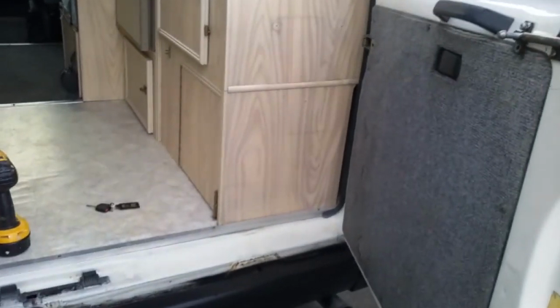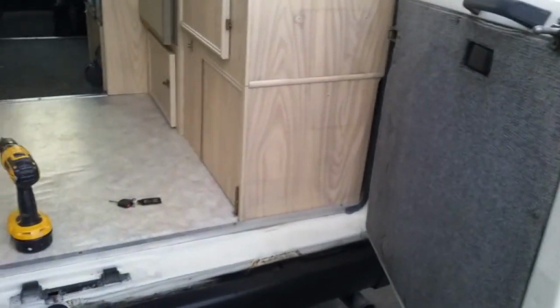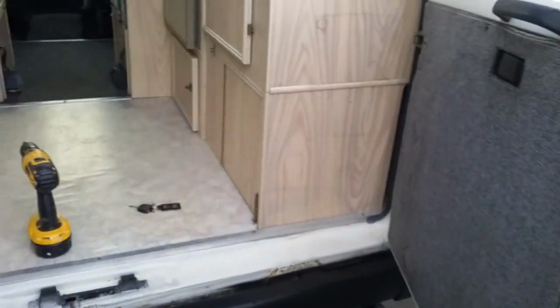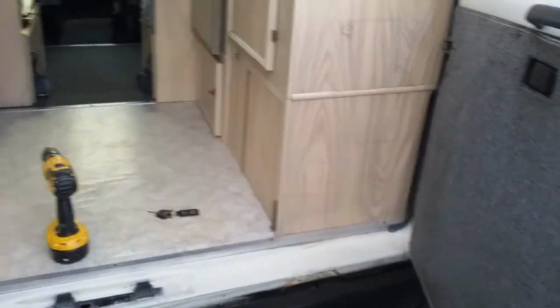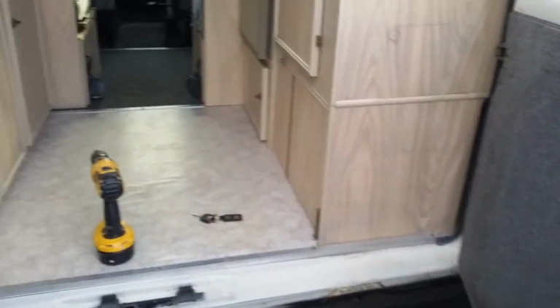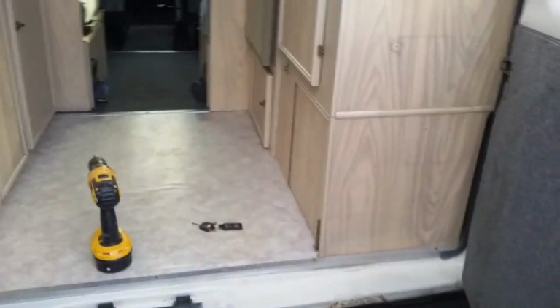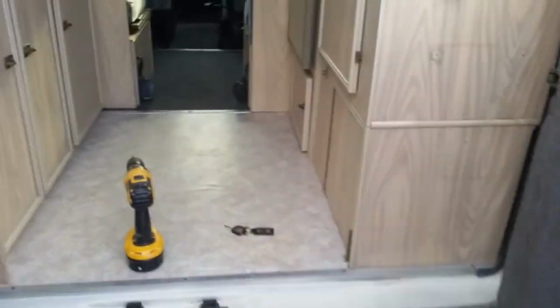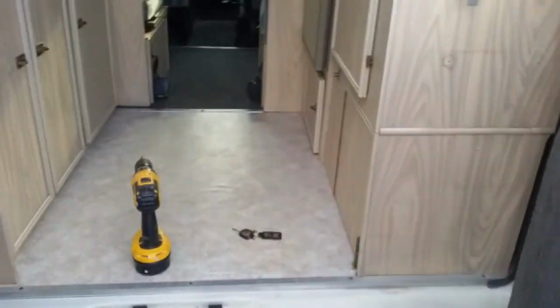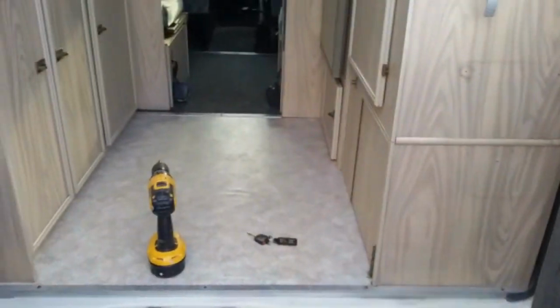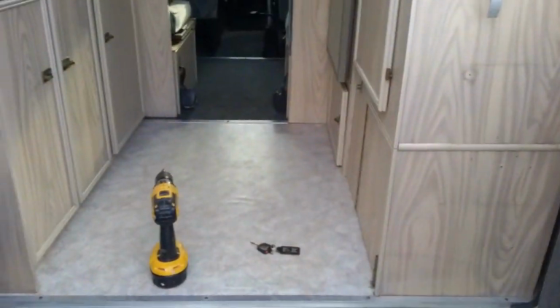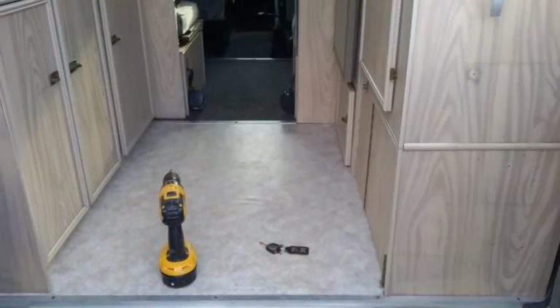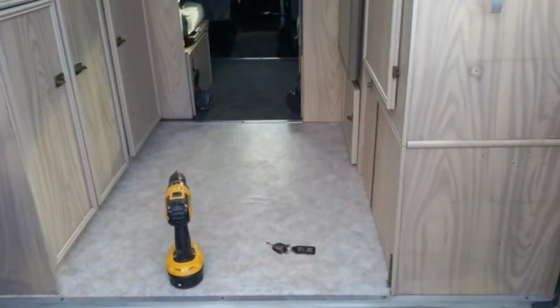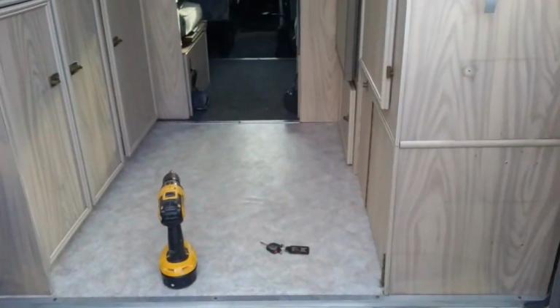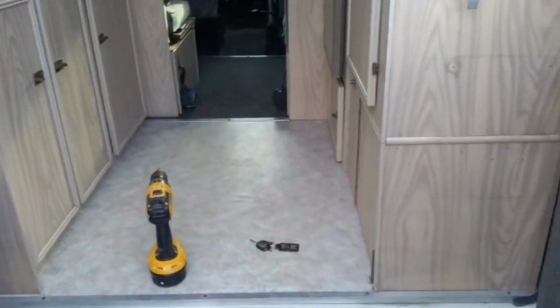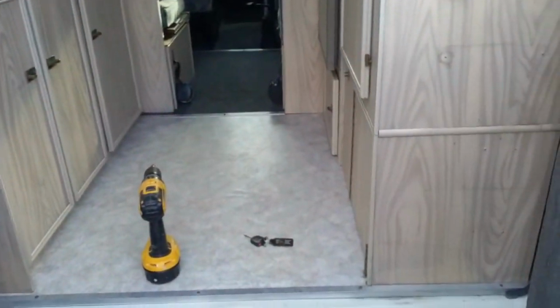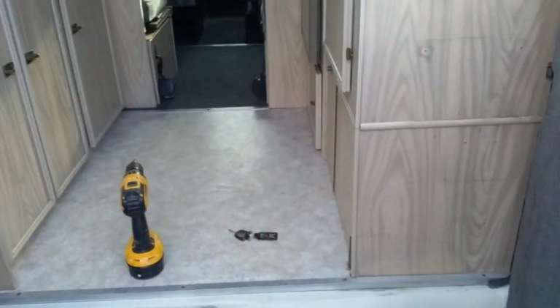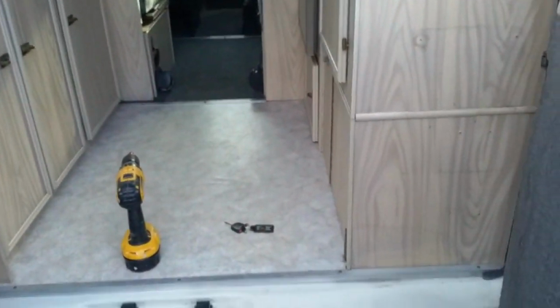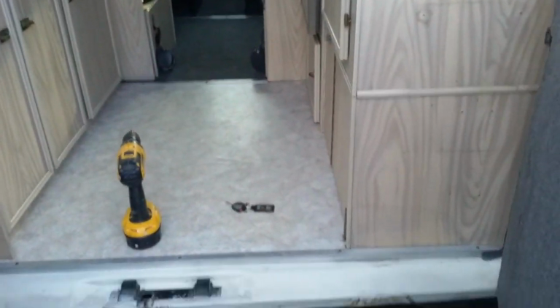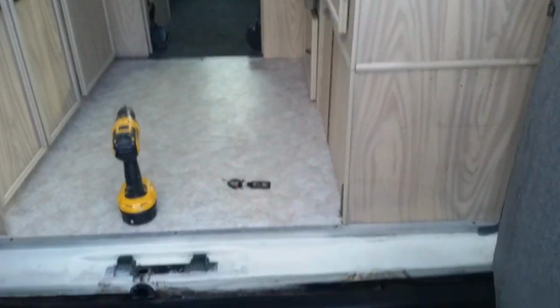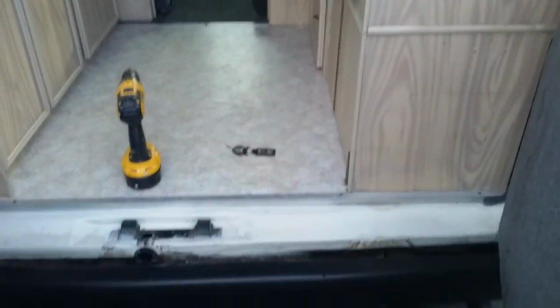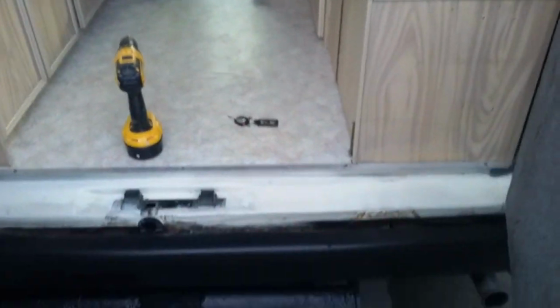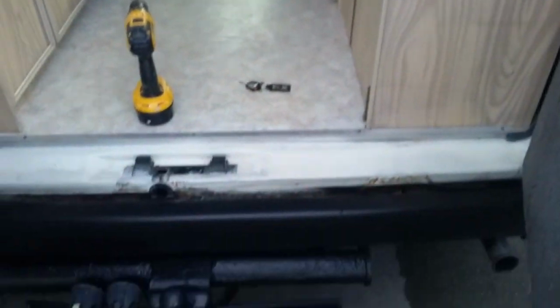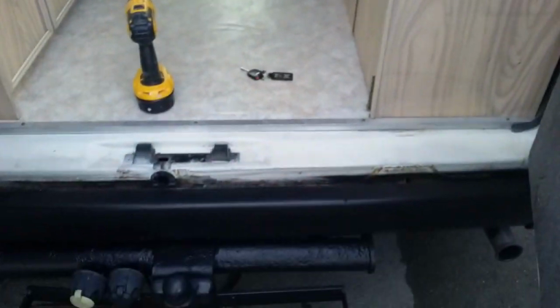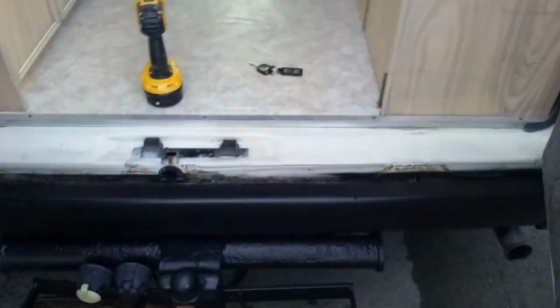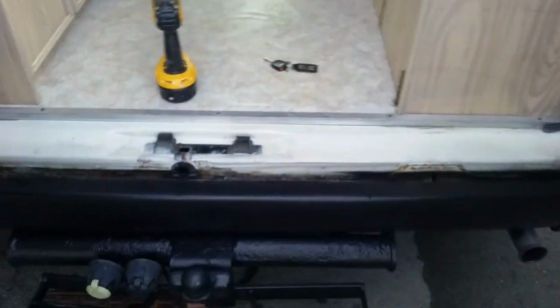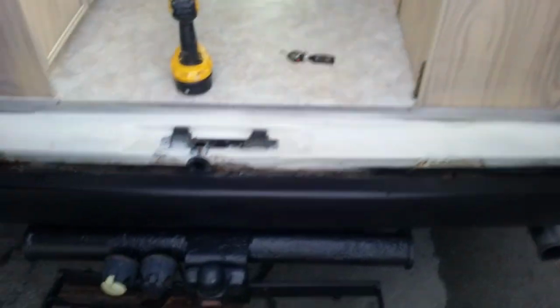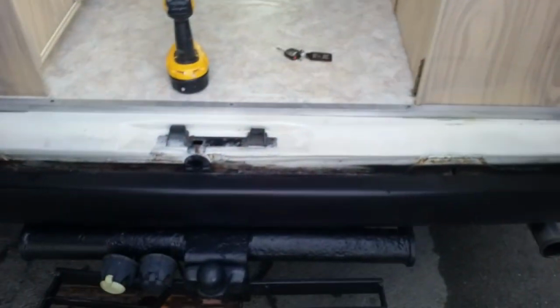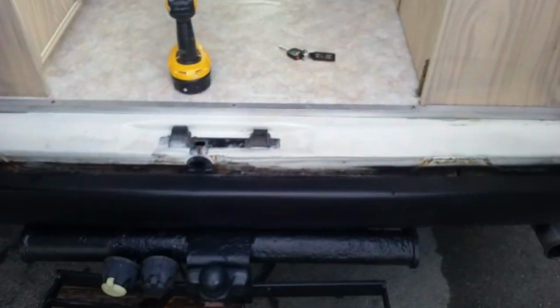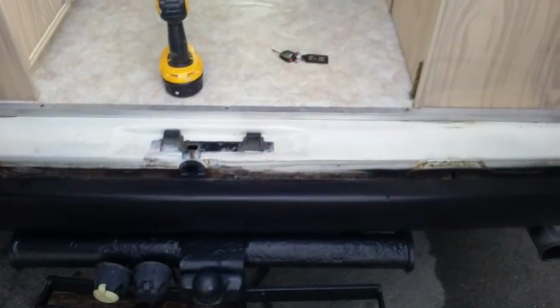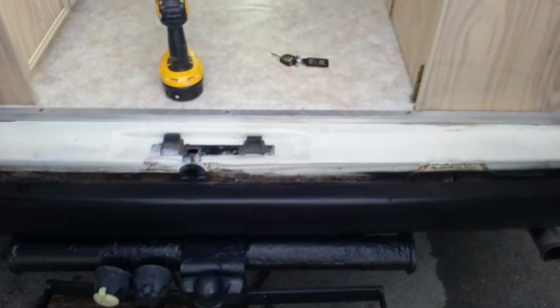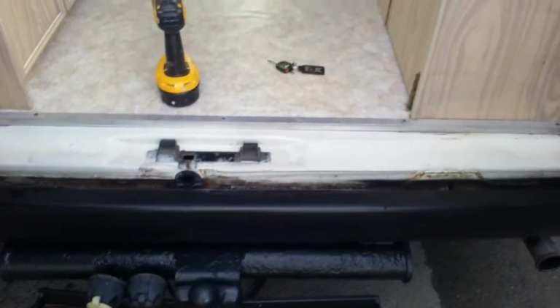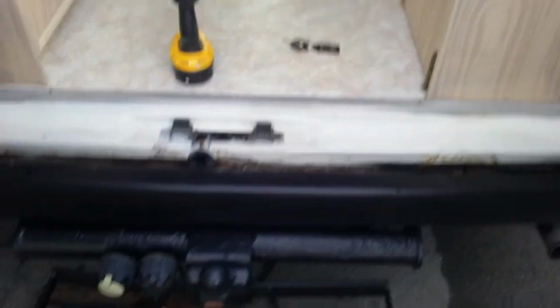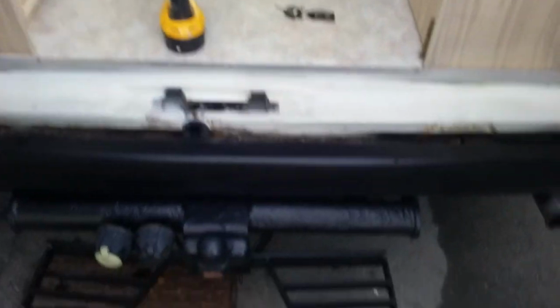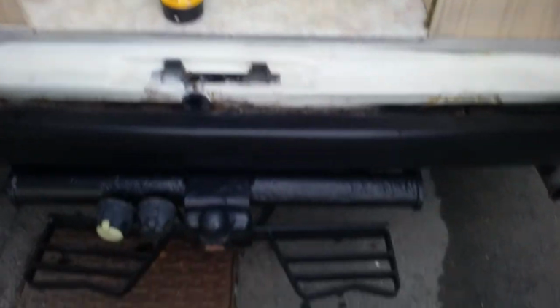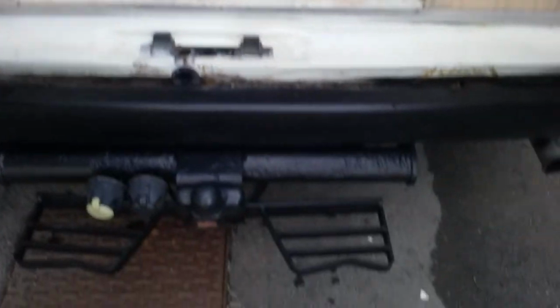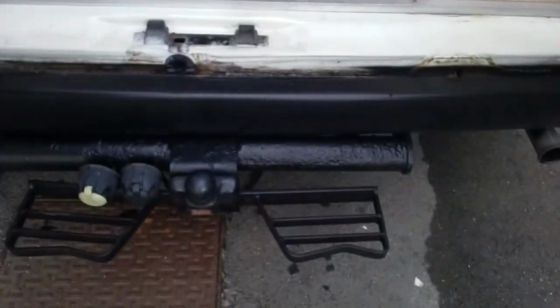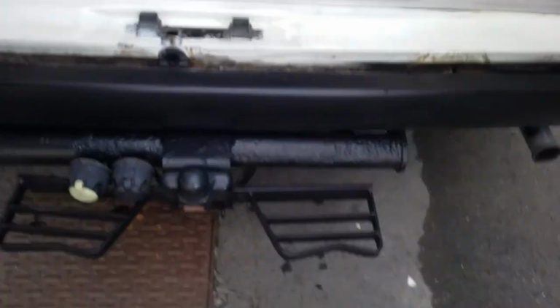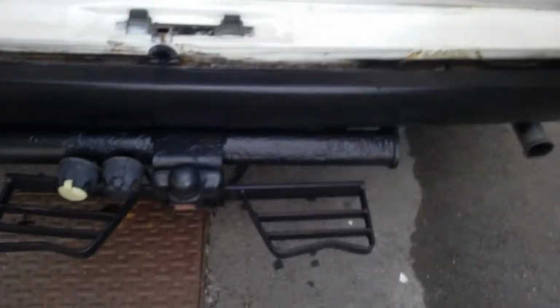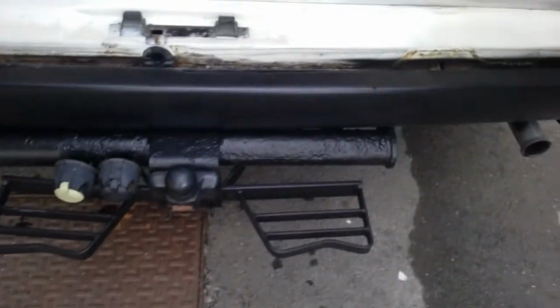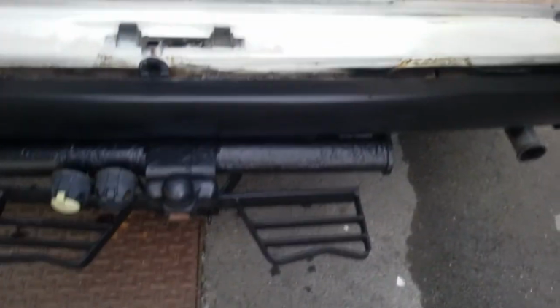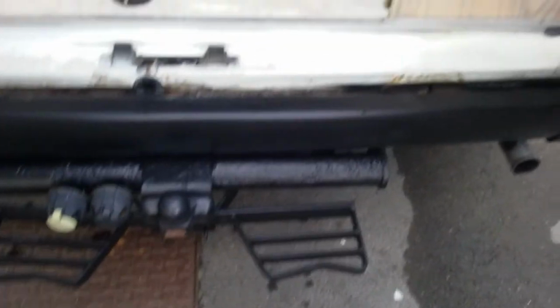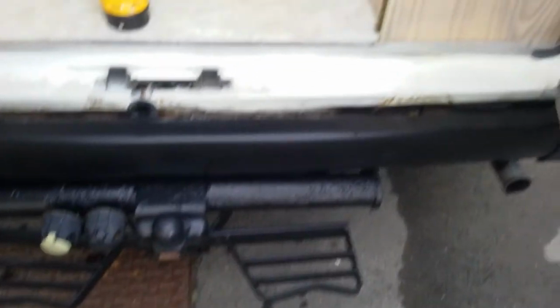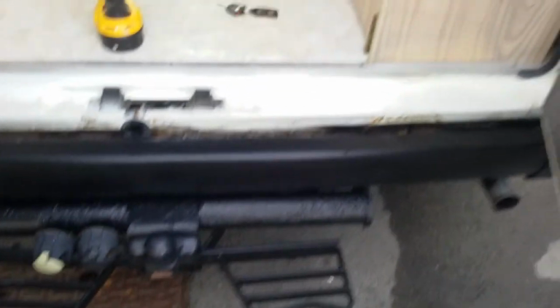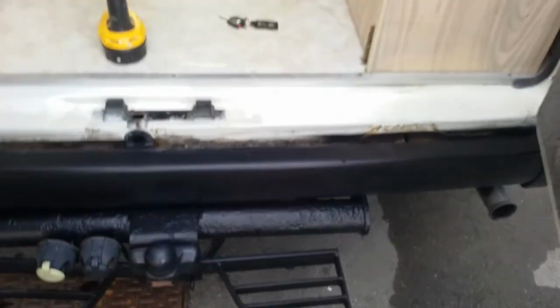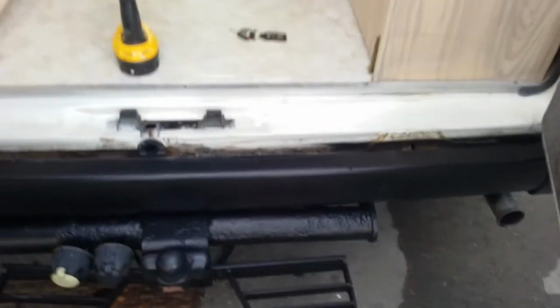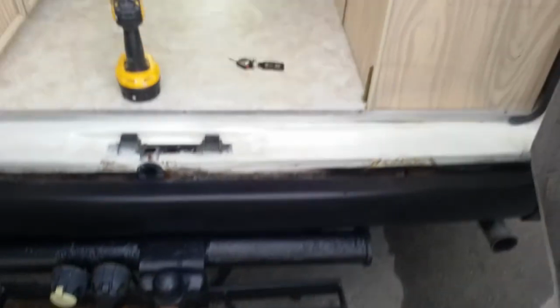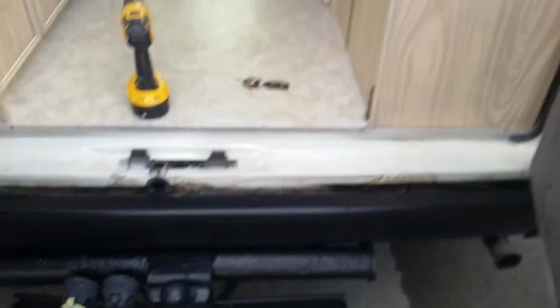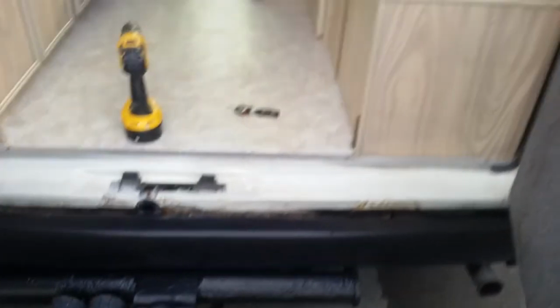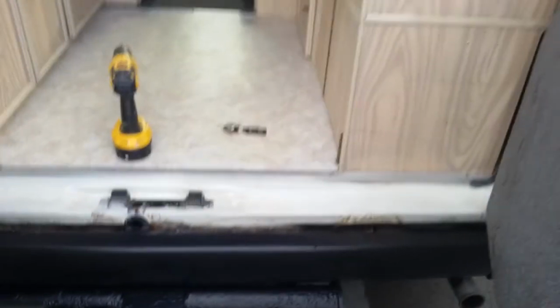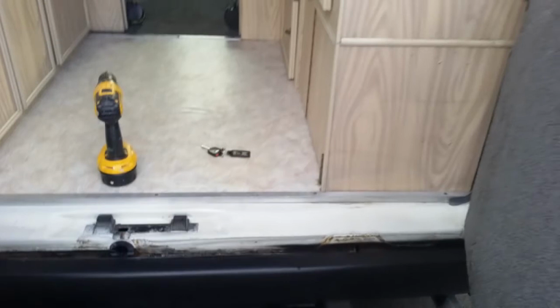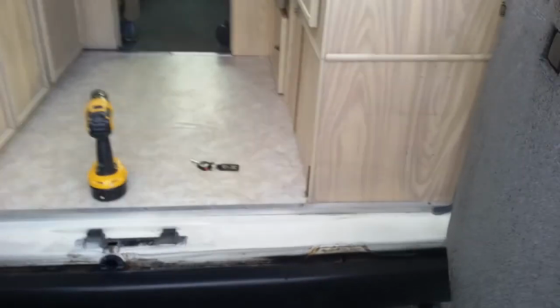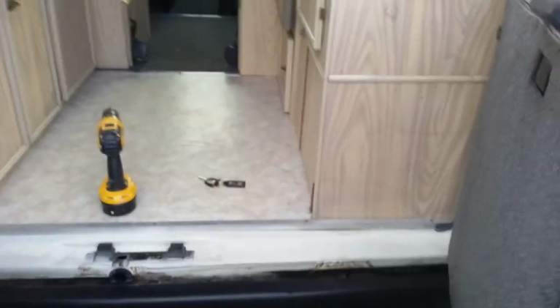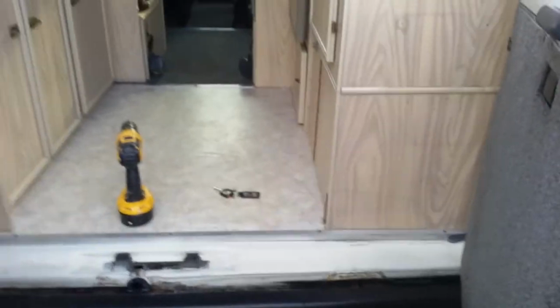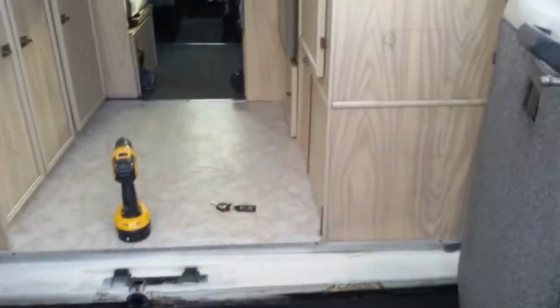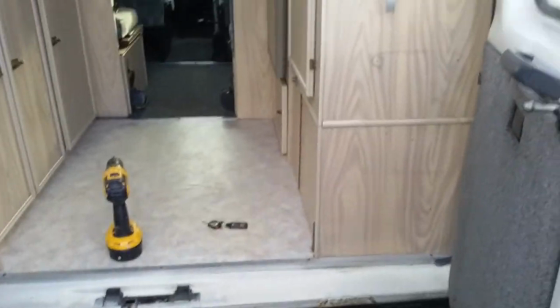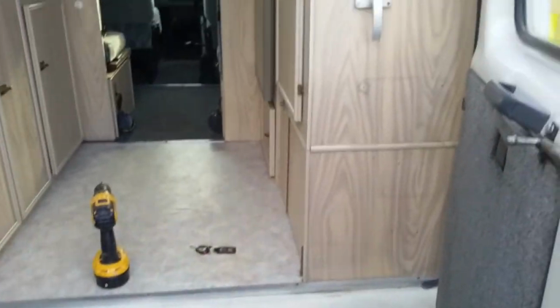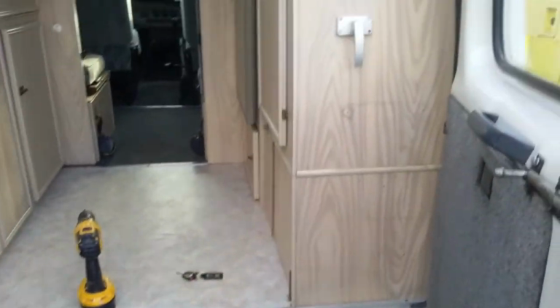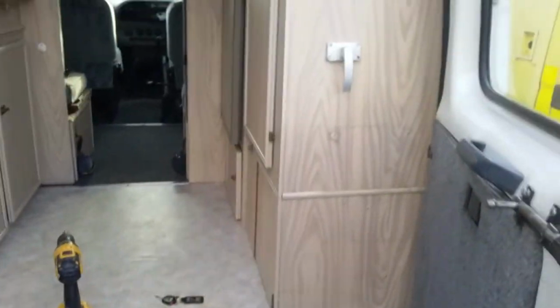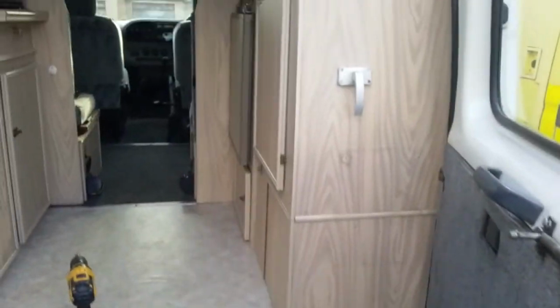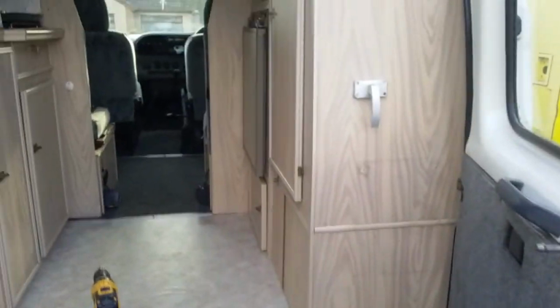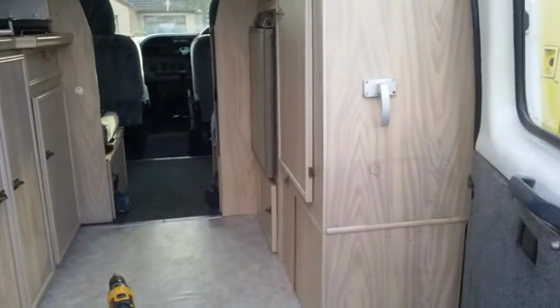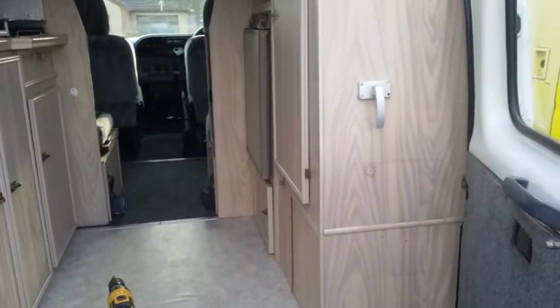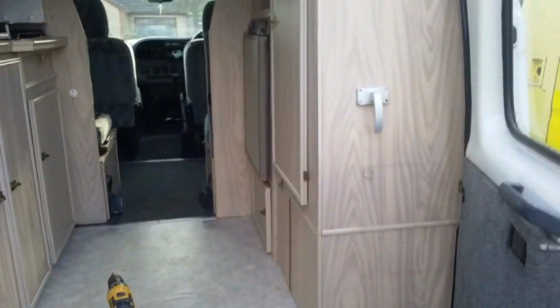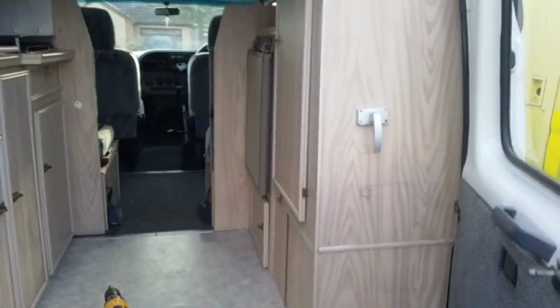Howard's doing something with the drill — not quite sure what. Yeah, another good day on the van.